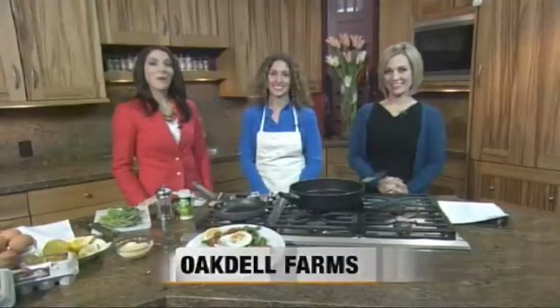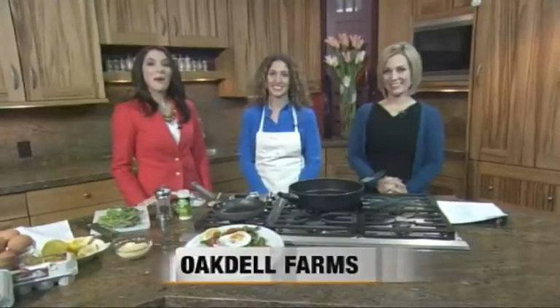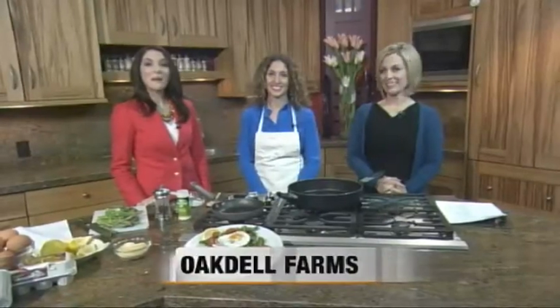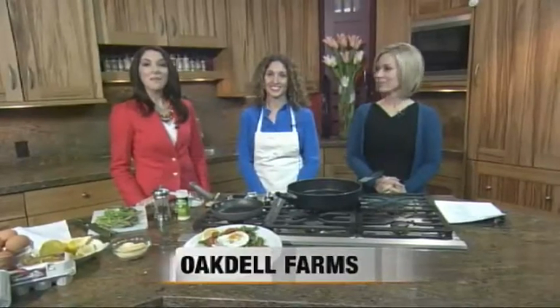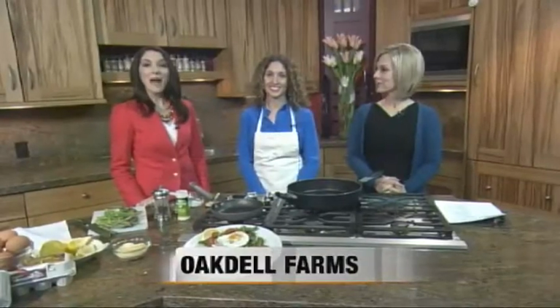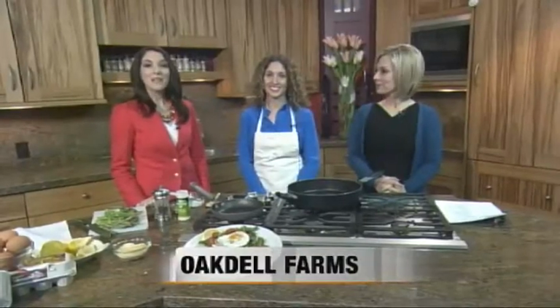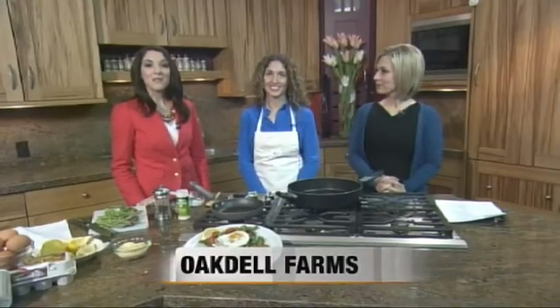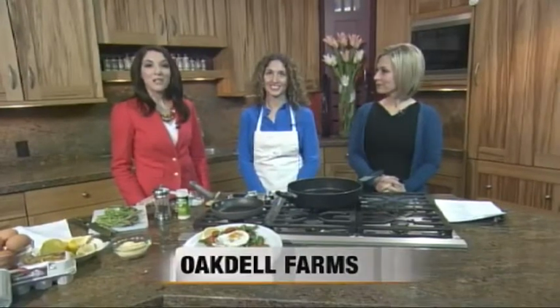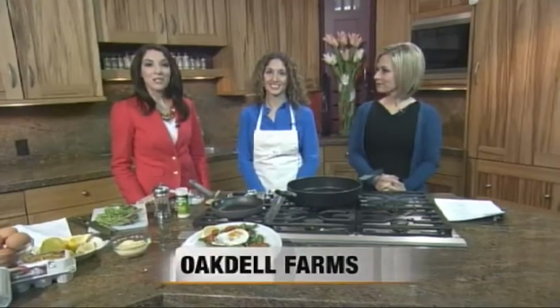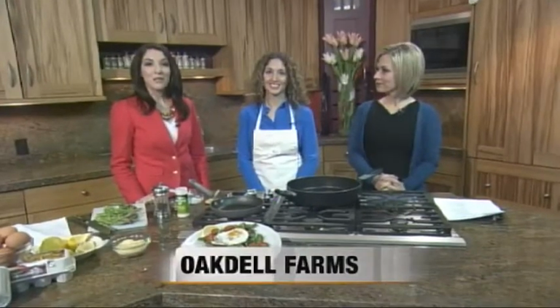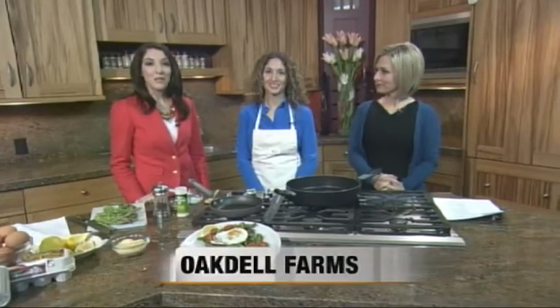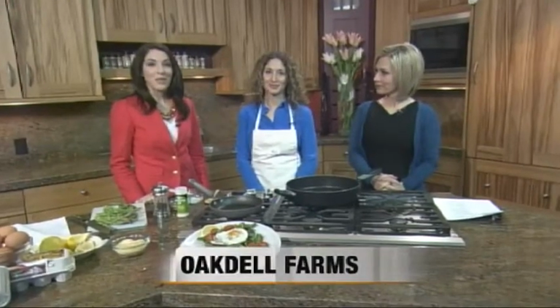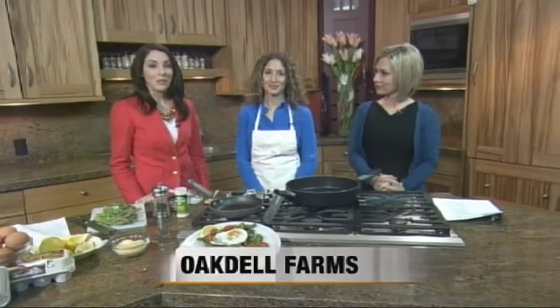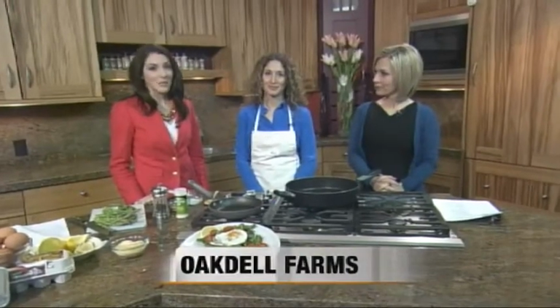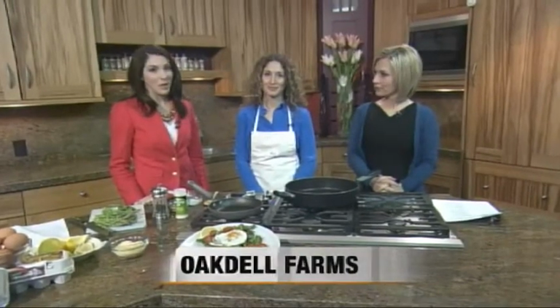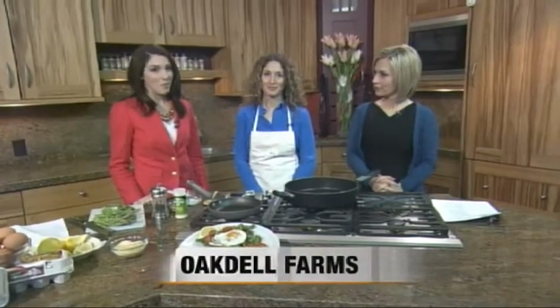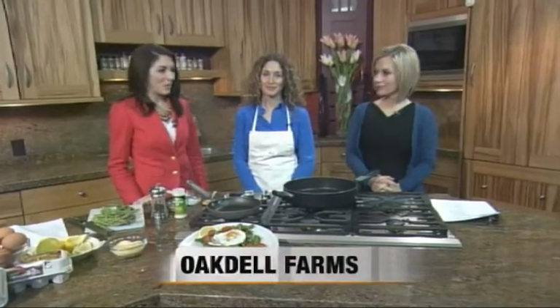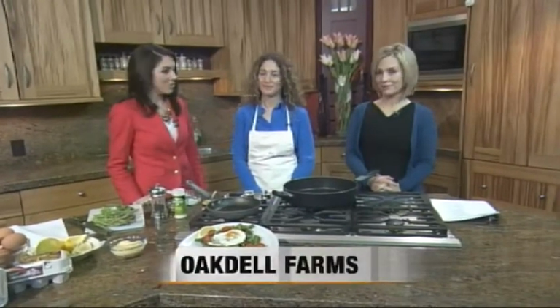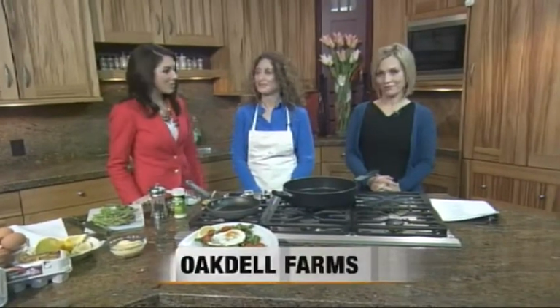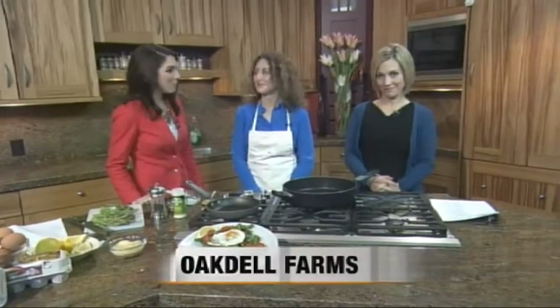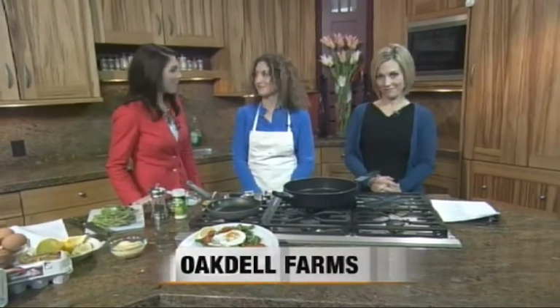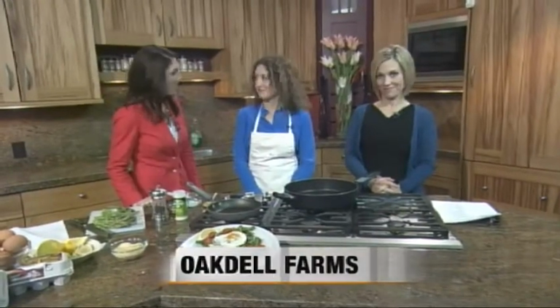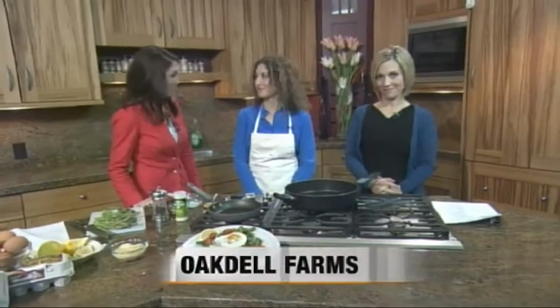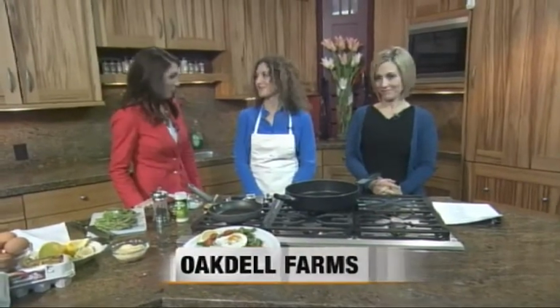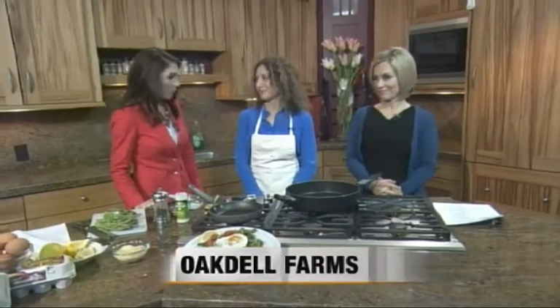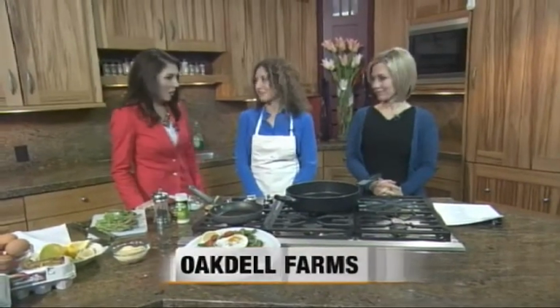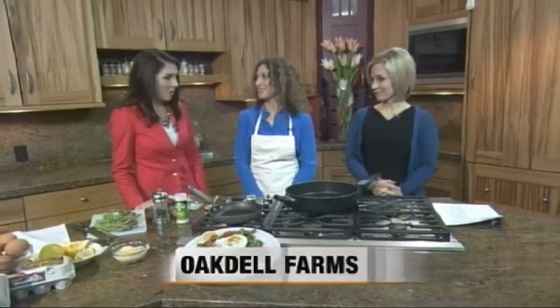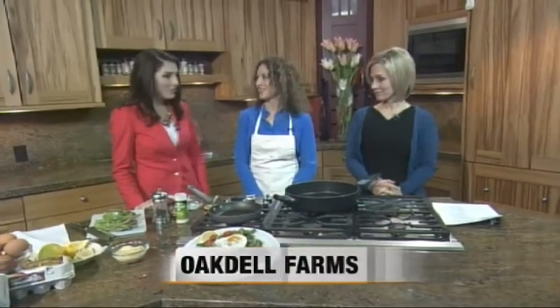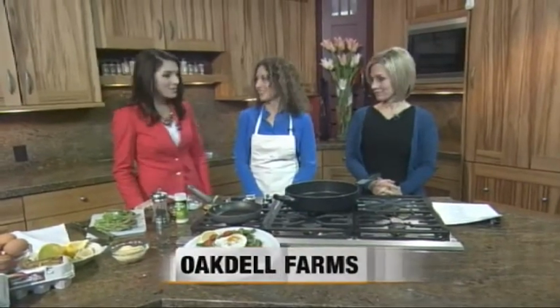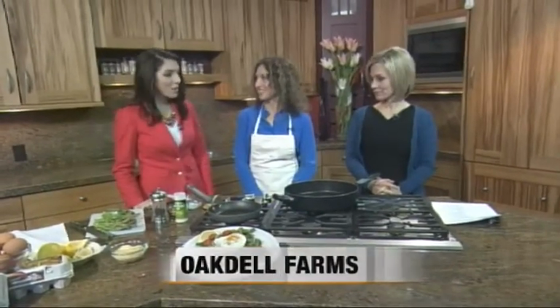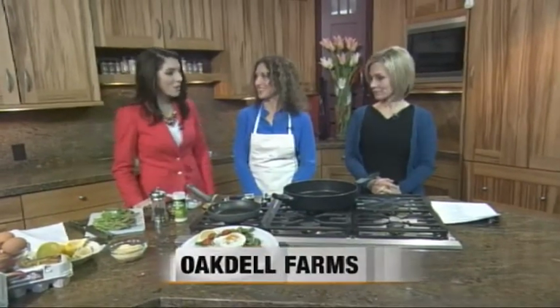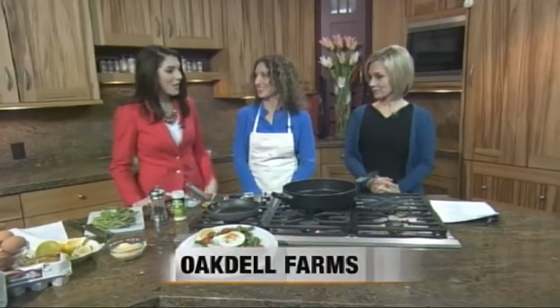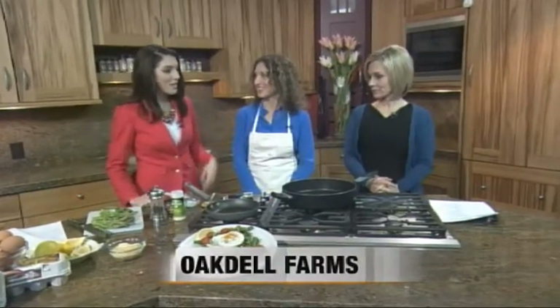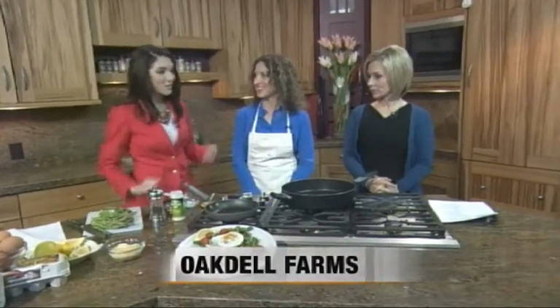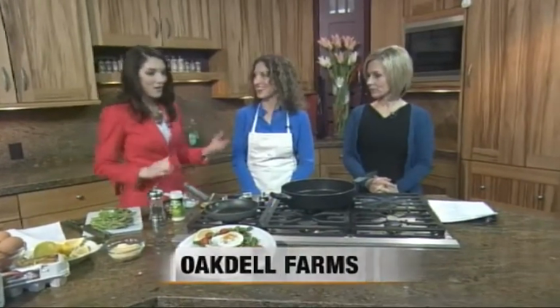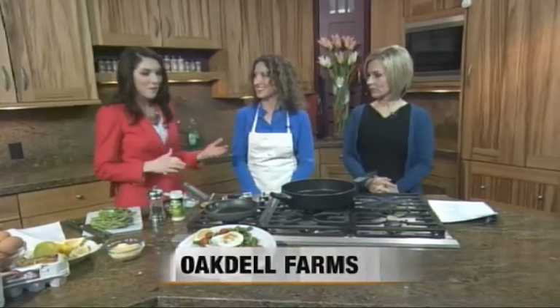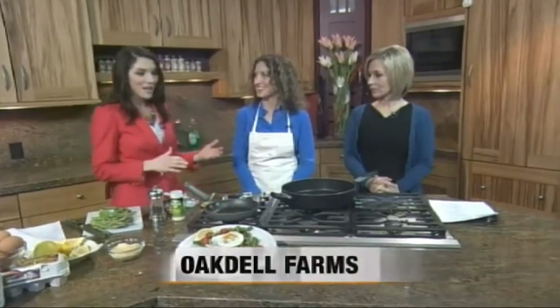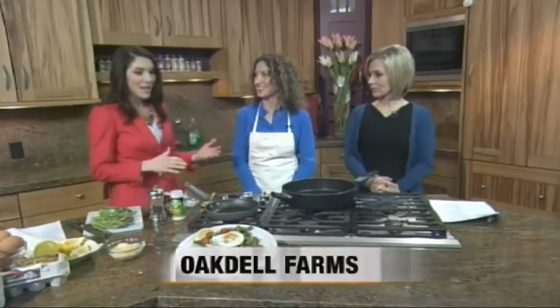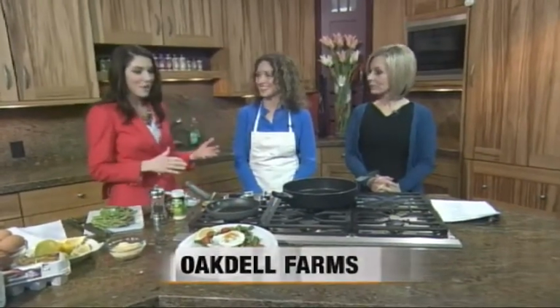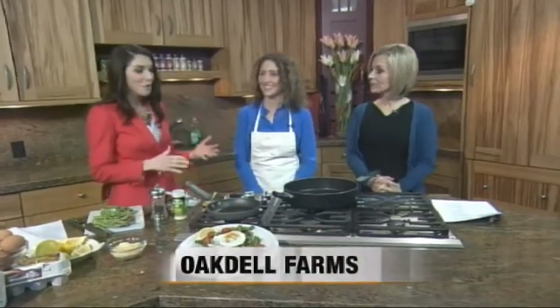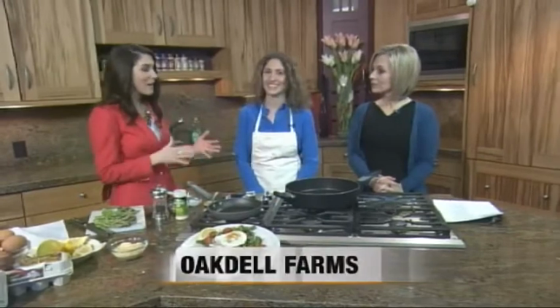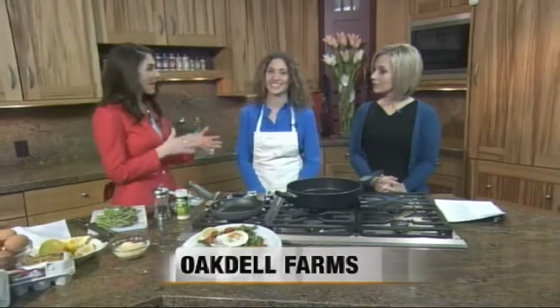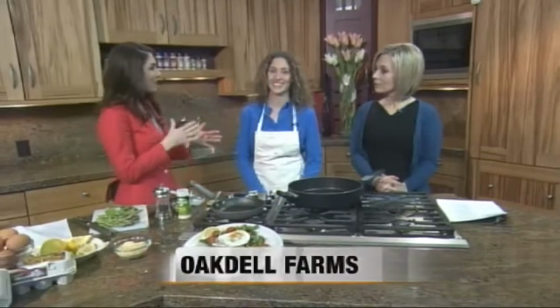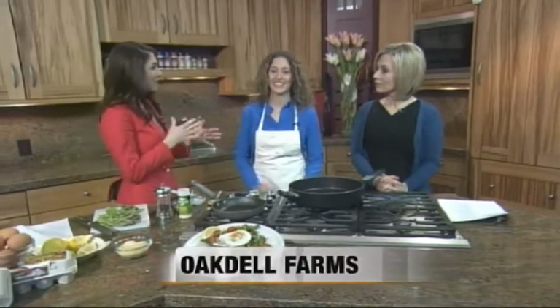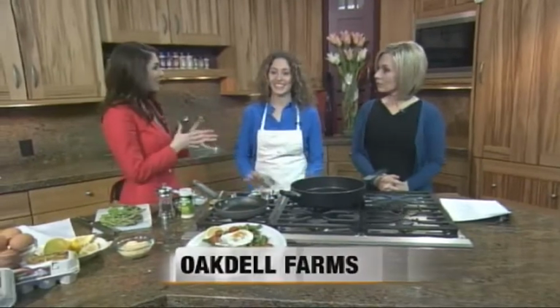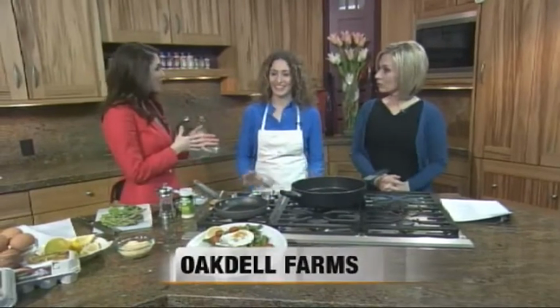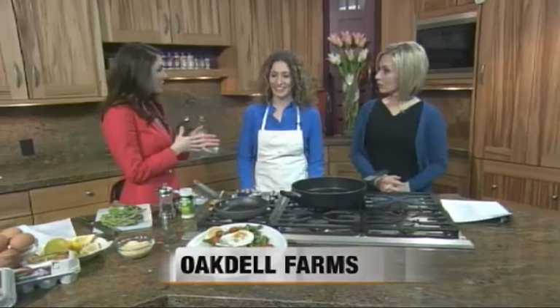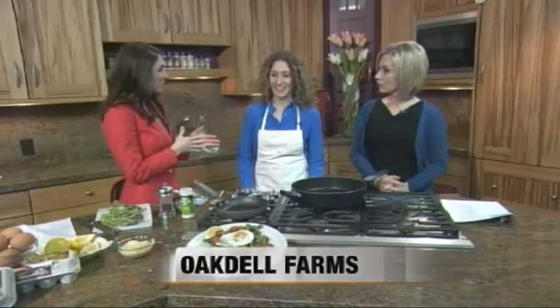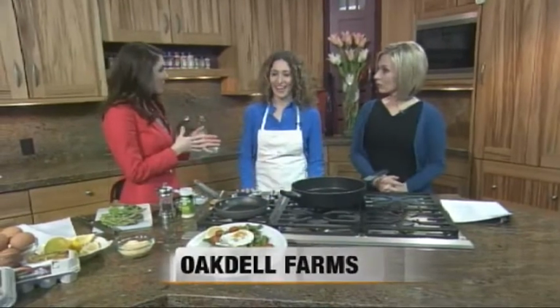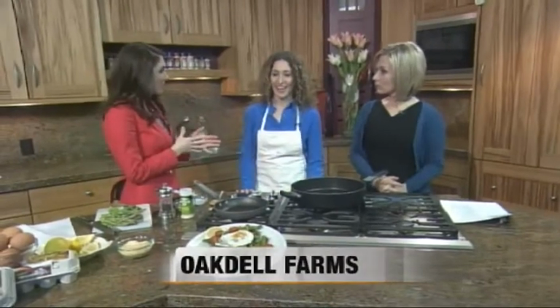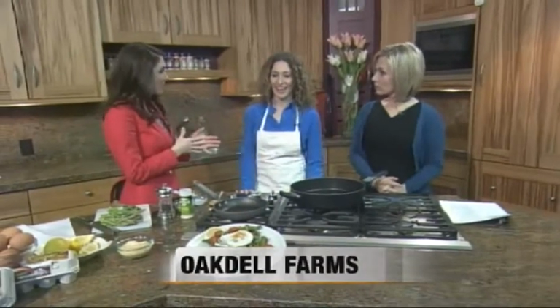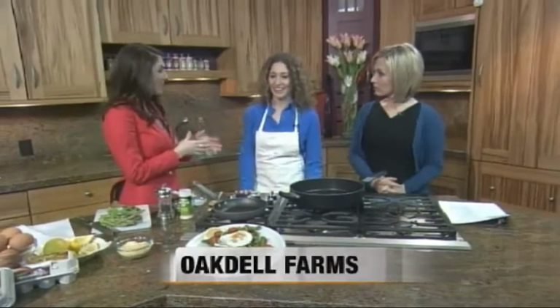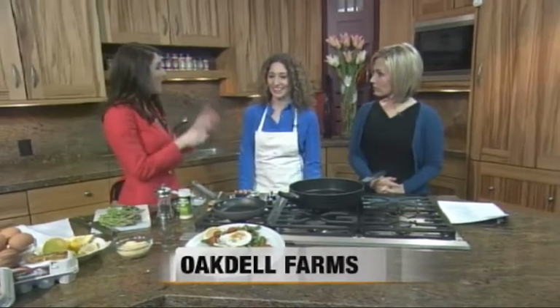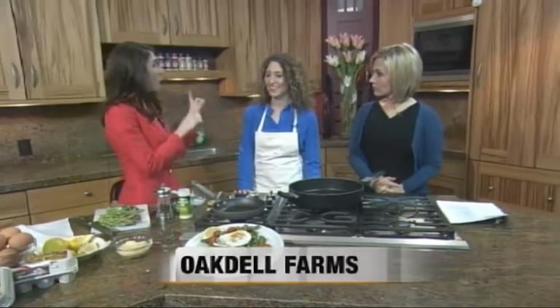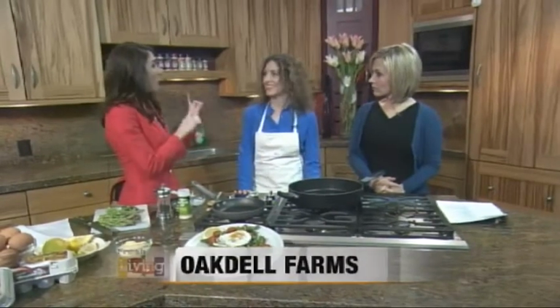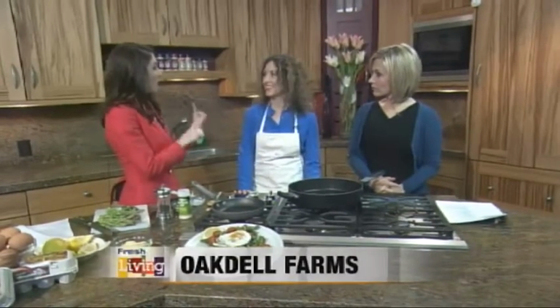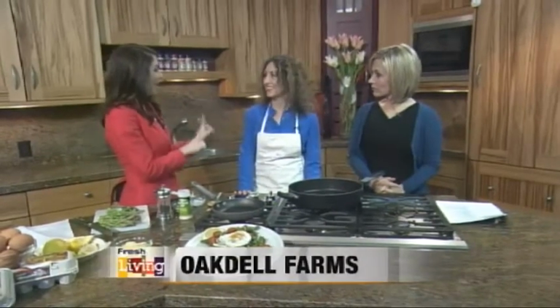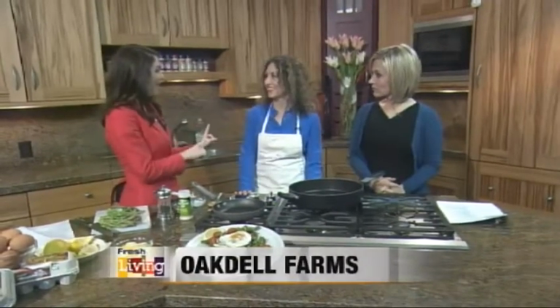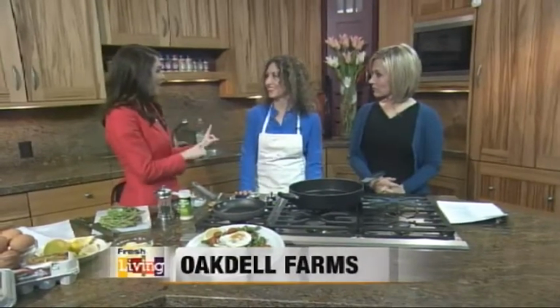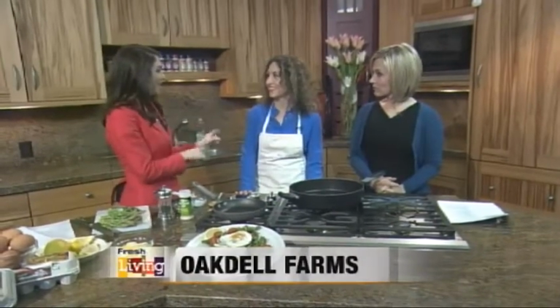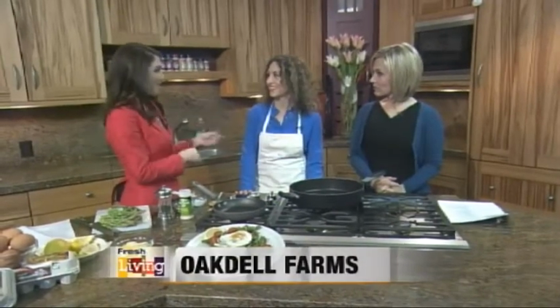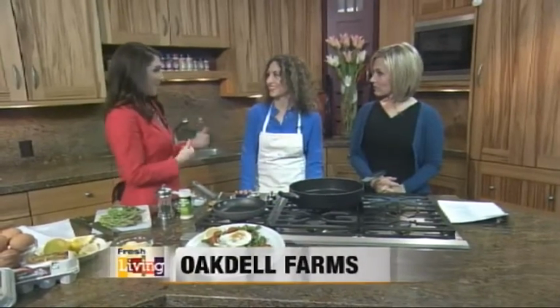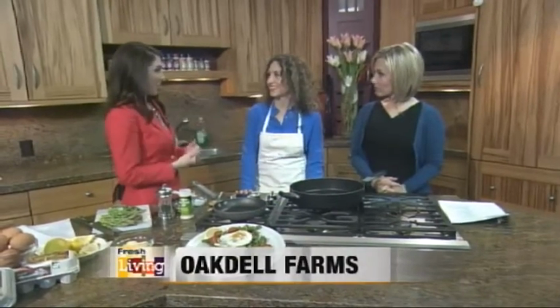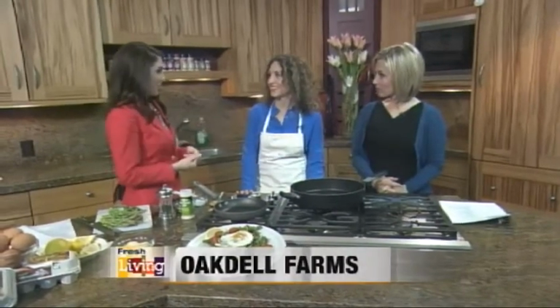Welcome back to Fresh Living. We're here with Karen Peterson from Oakdale Farms. Karen, thanks for coming in. We're making up a delicious recipe with eggs and veggies.